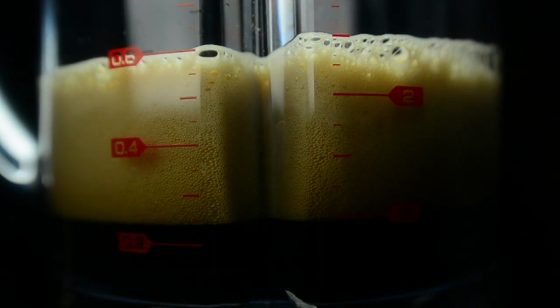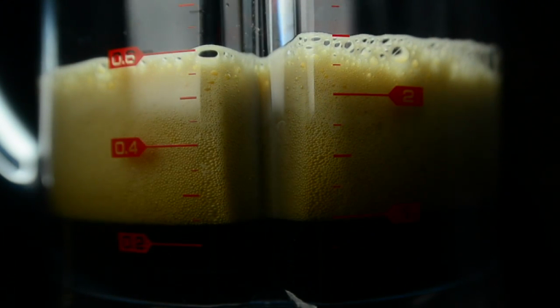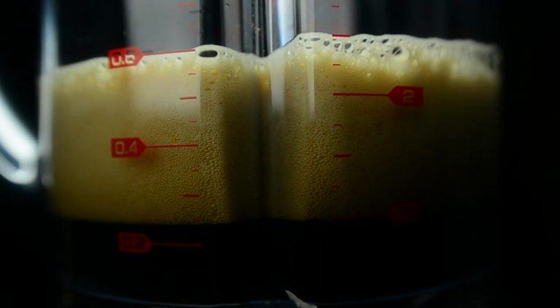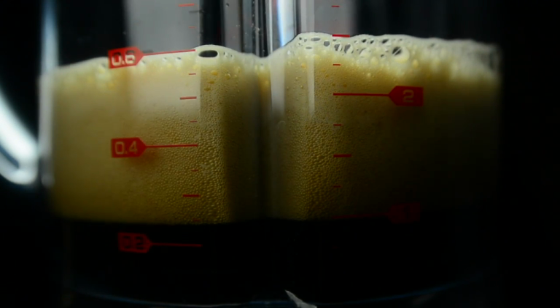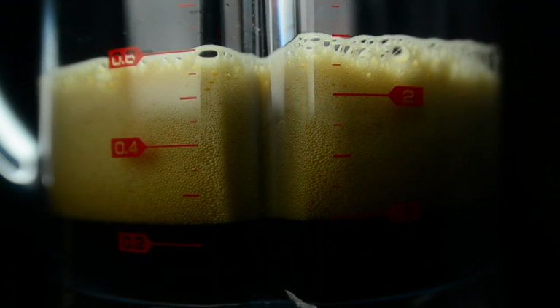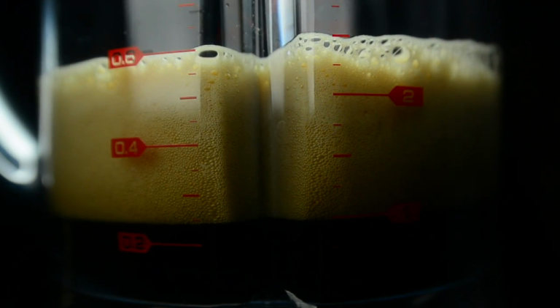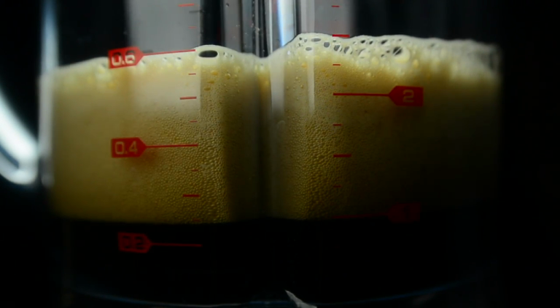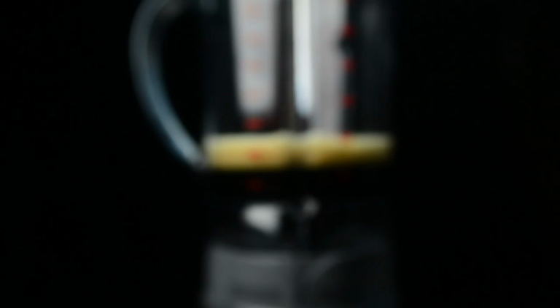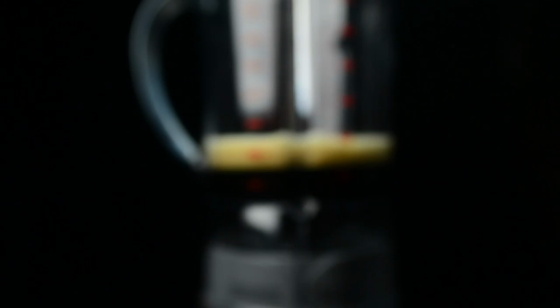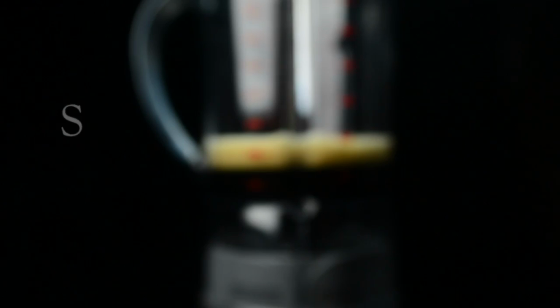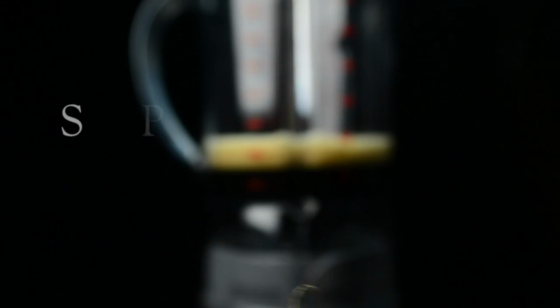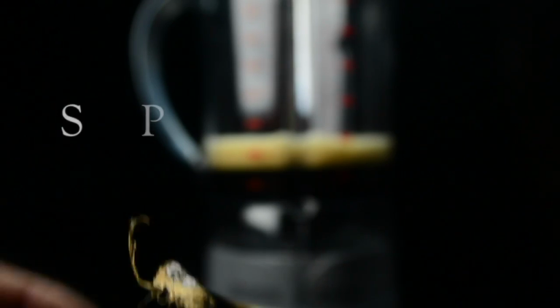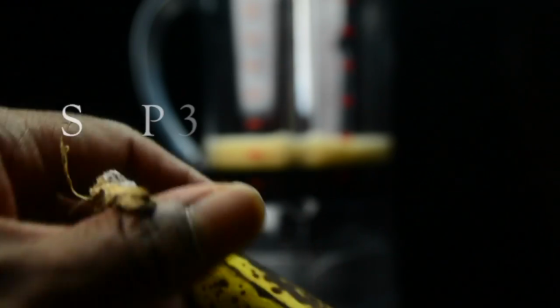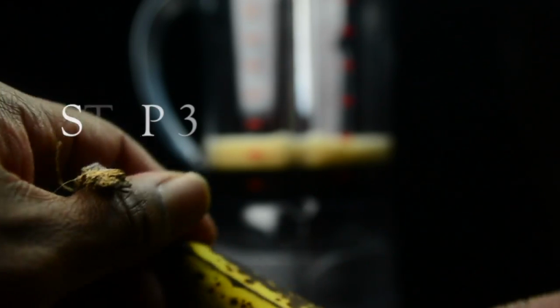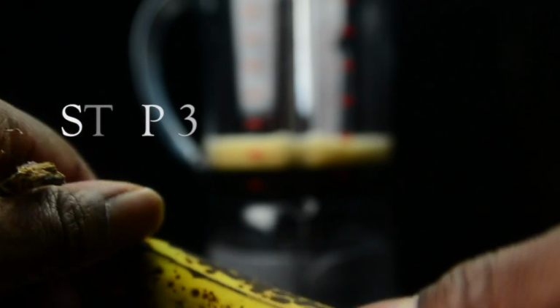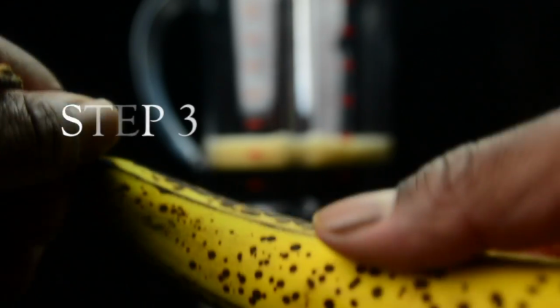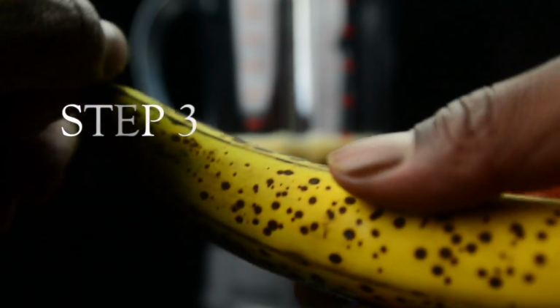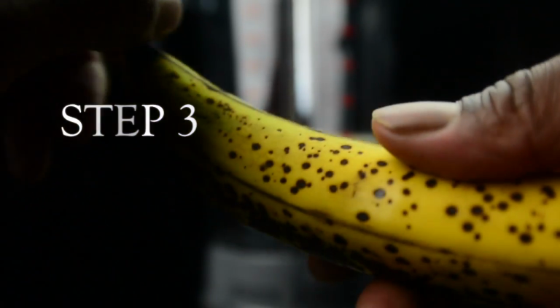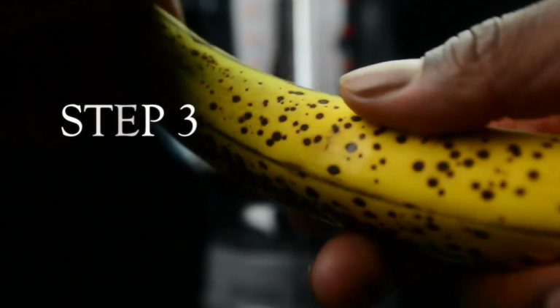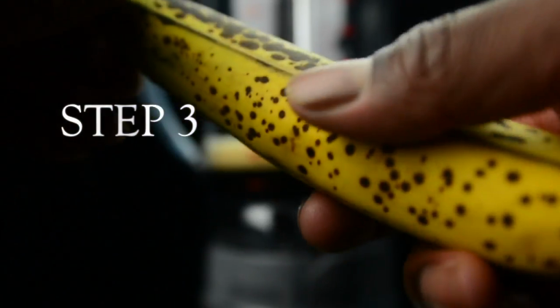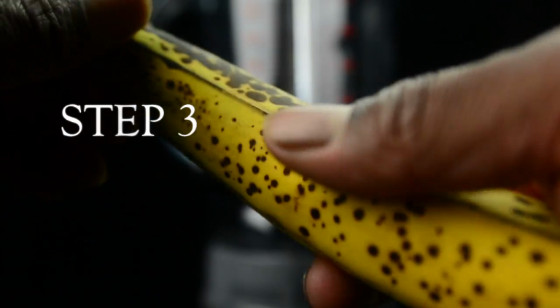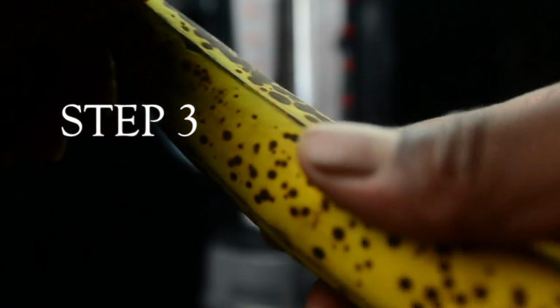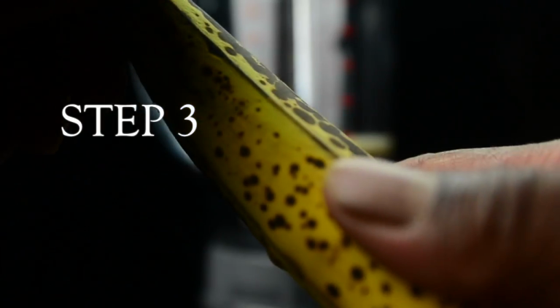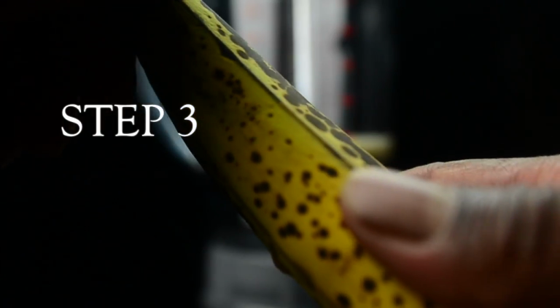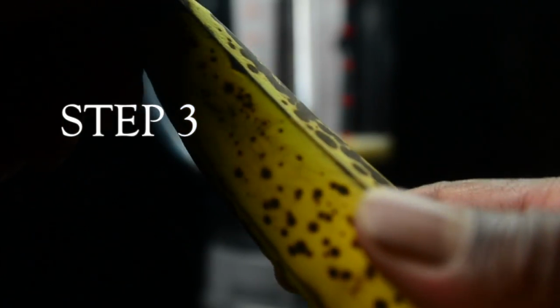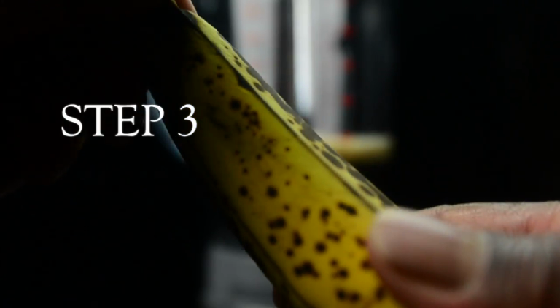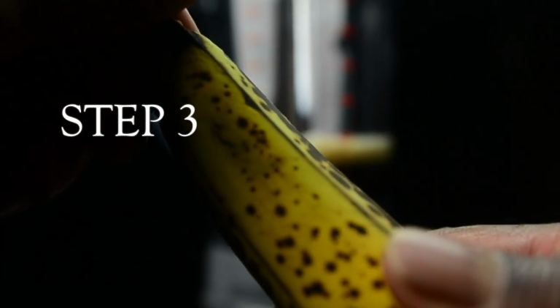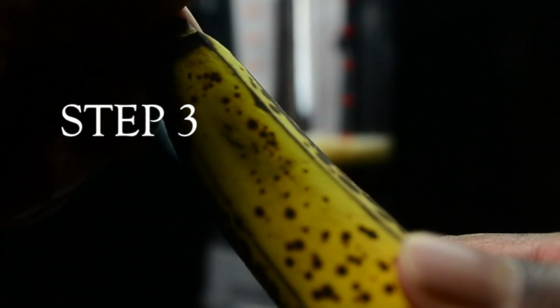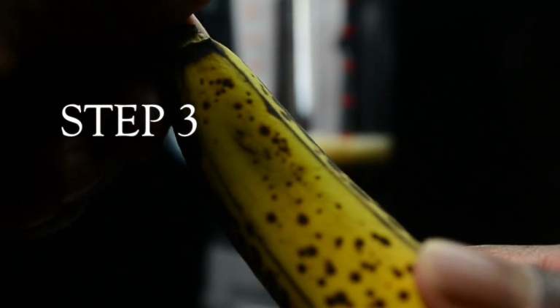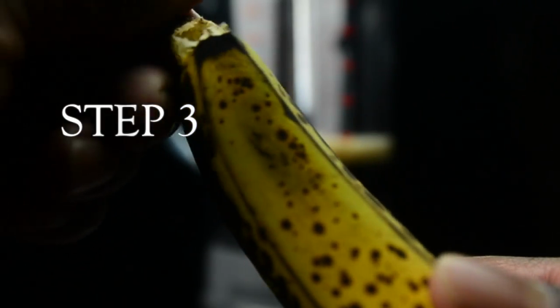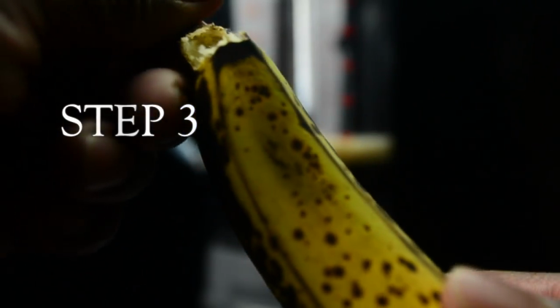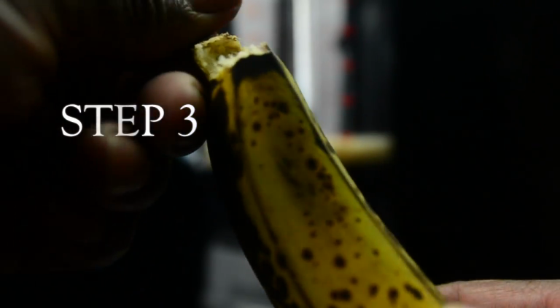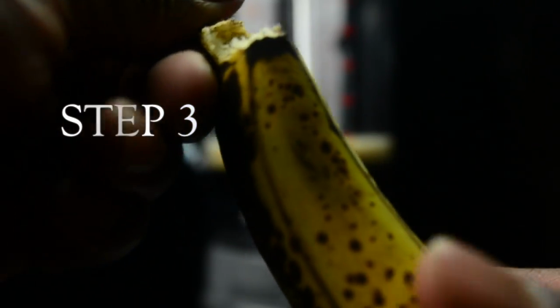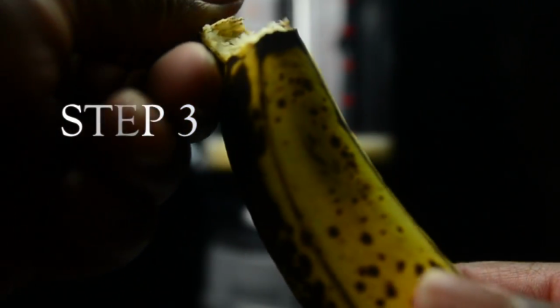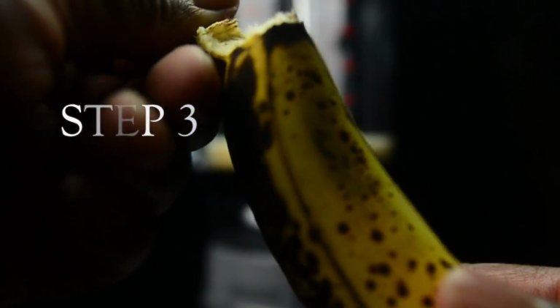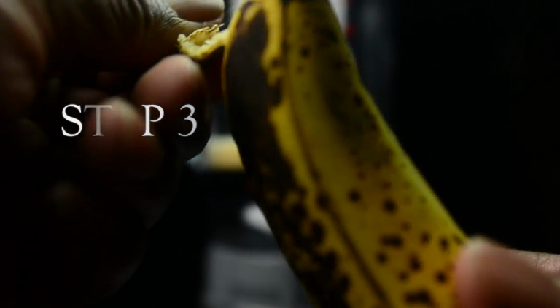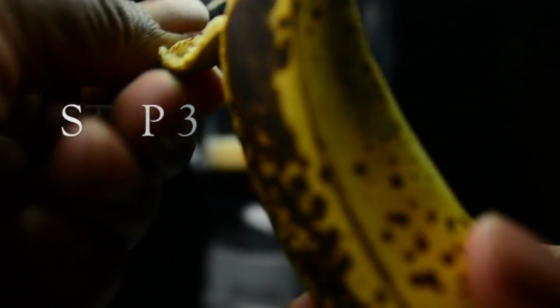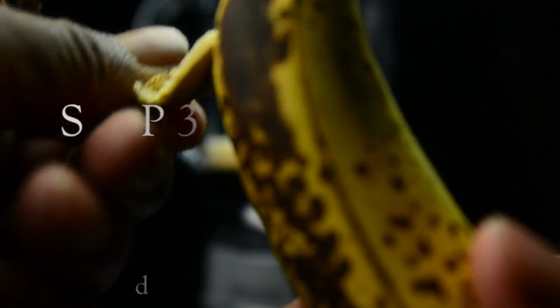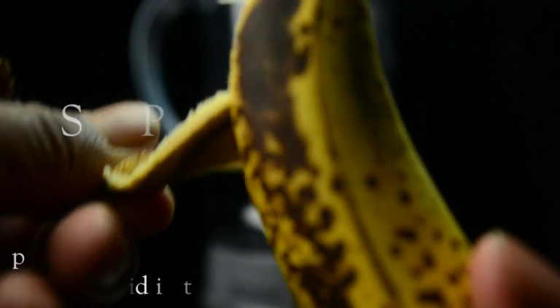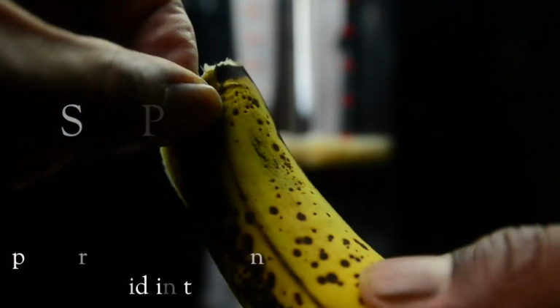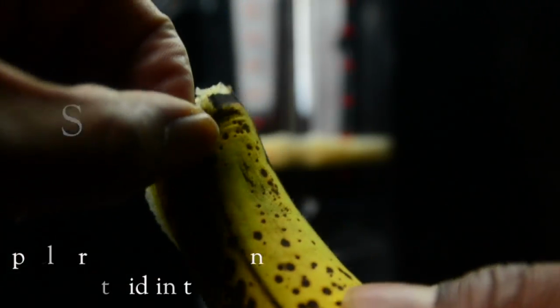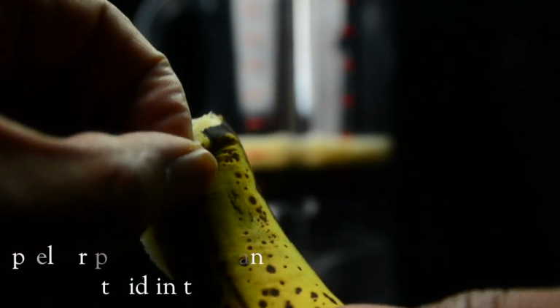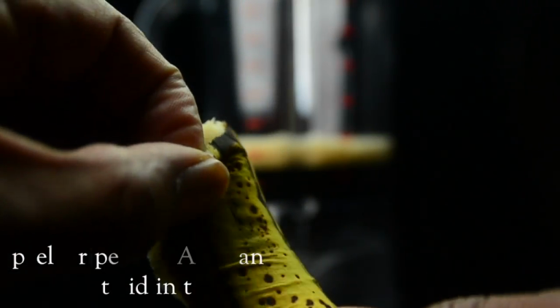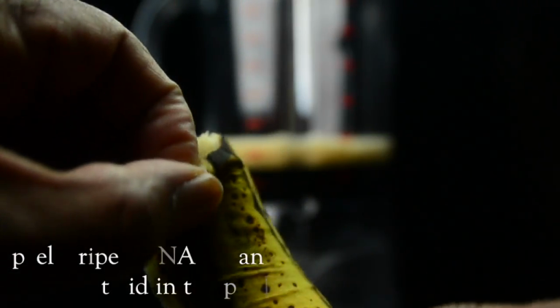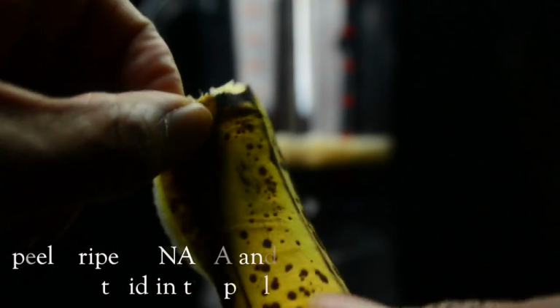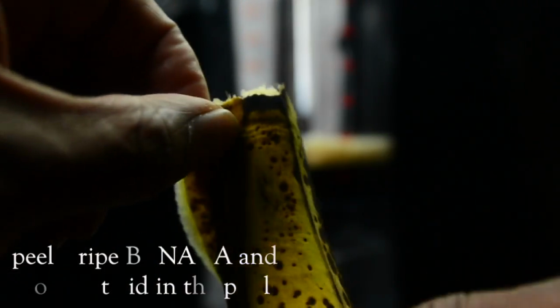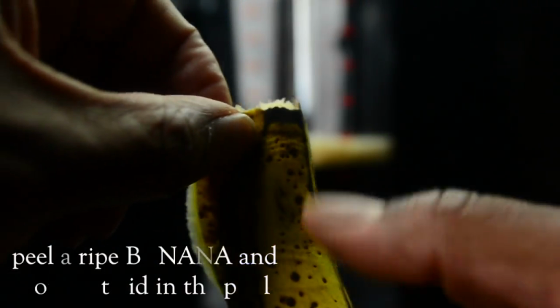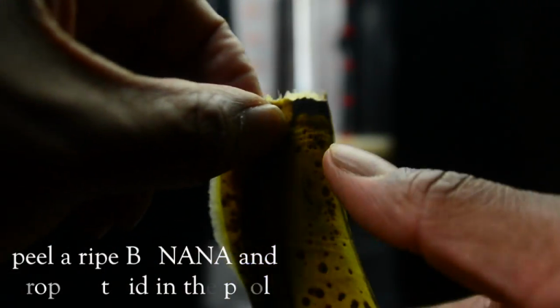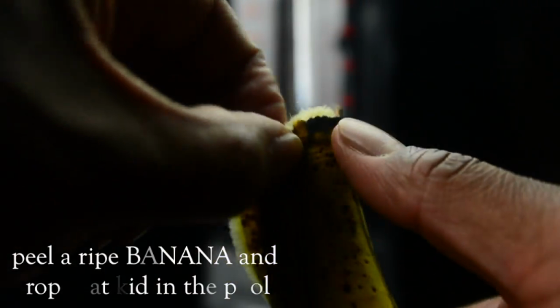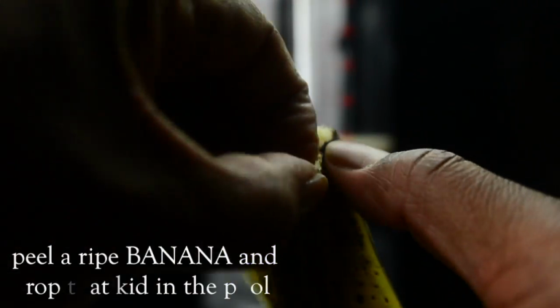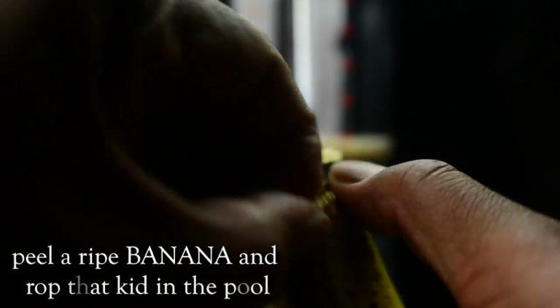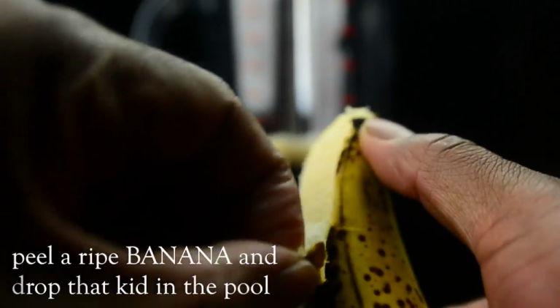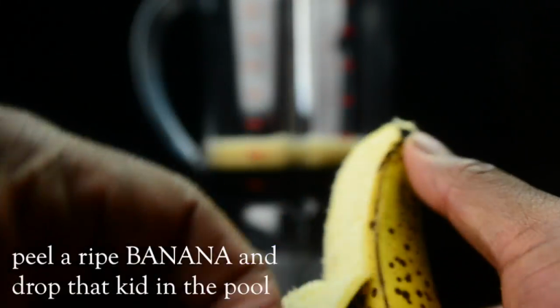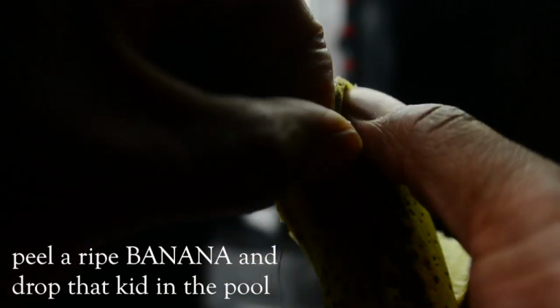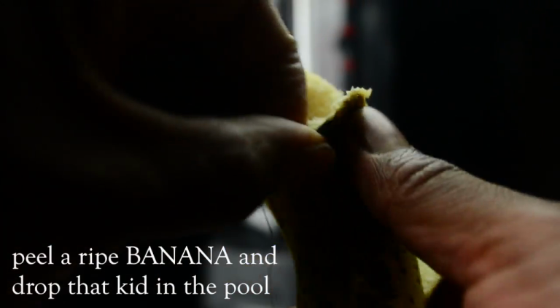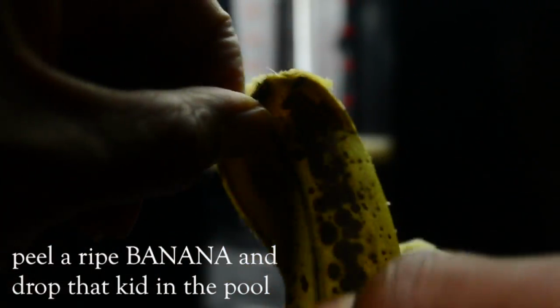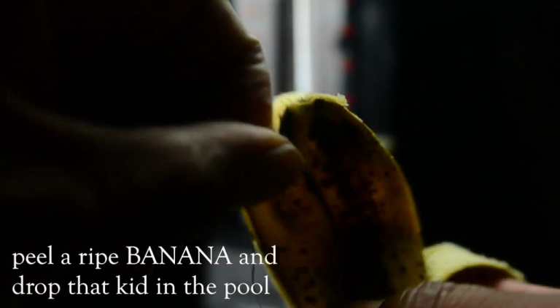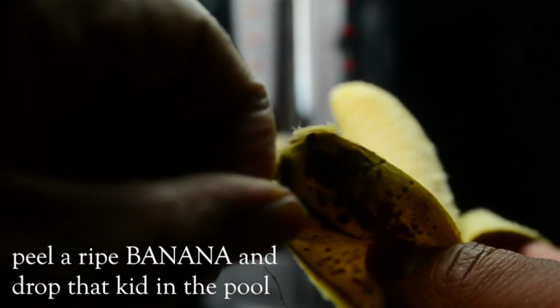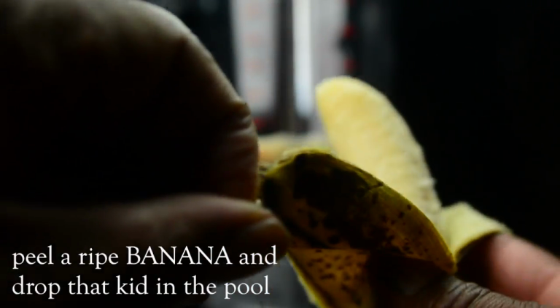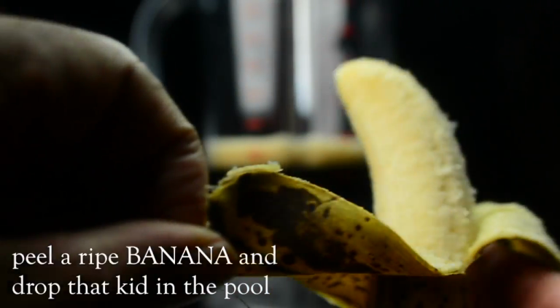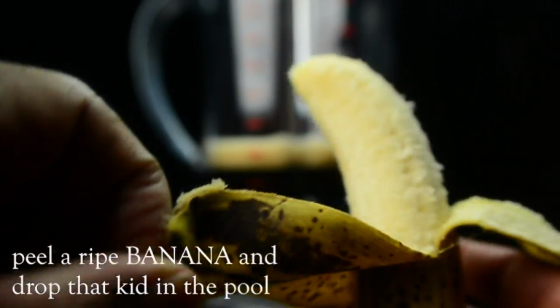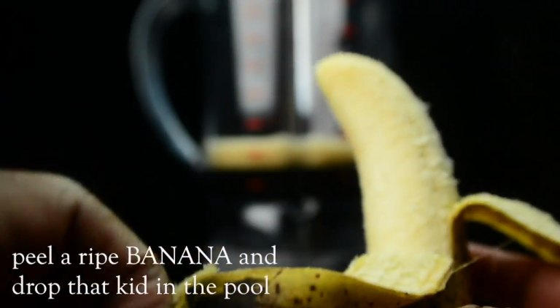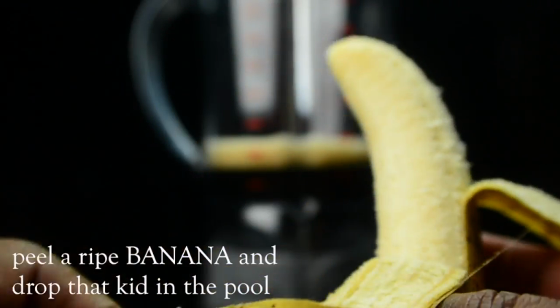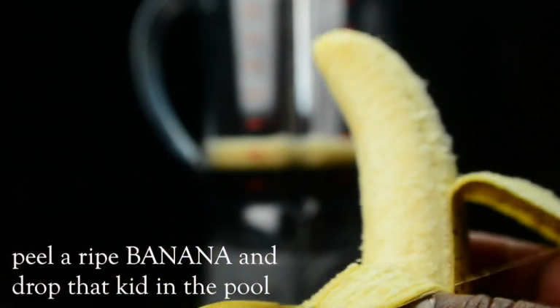Step three: Peel a ripe banana and drop that kid in the pool.